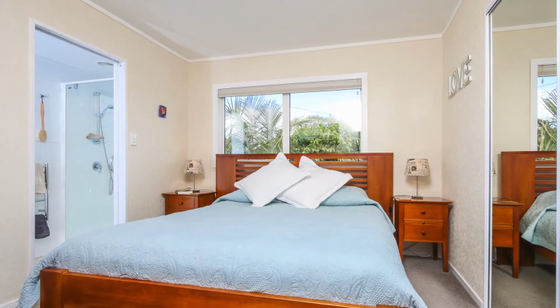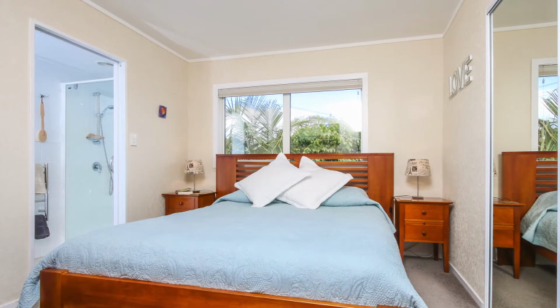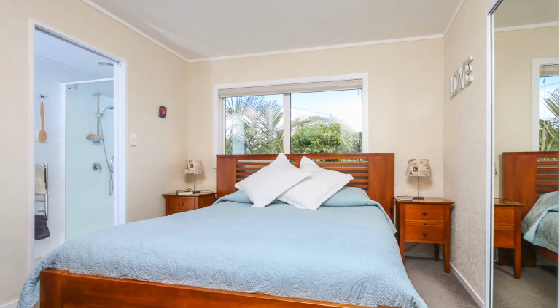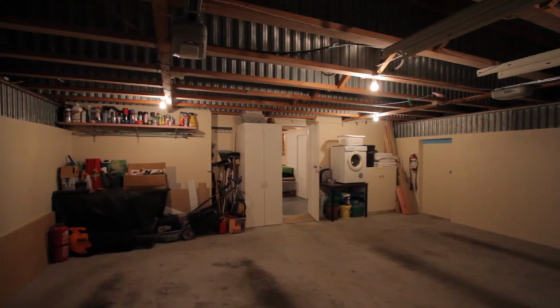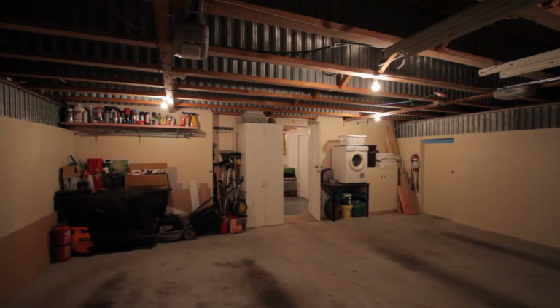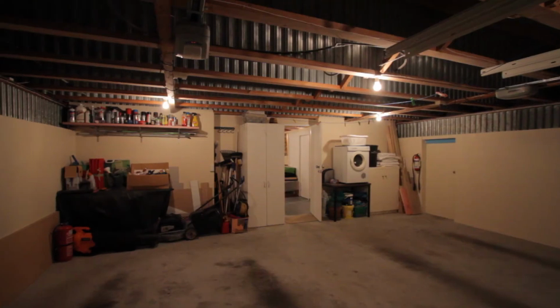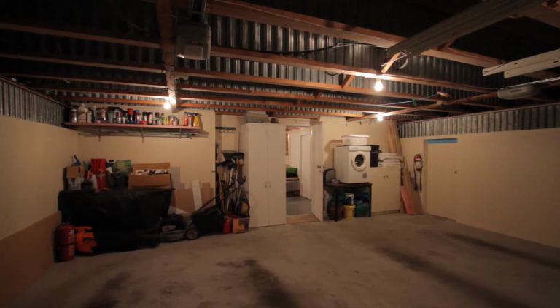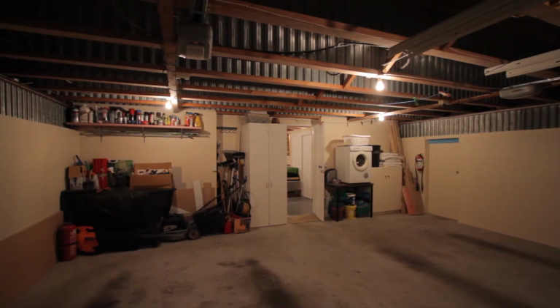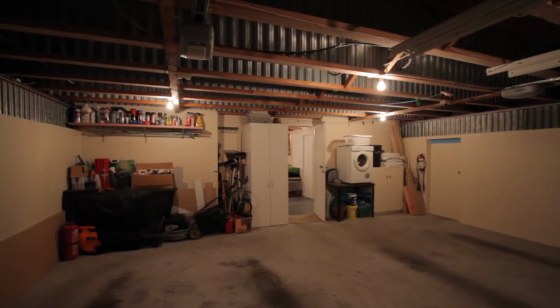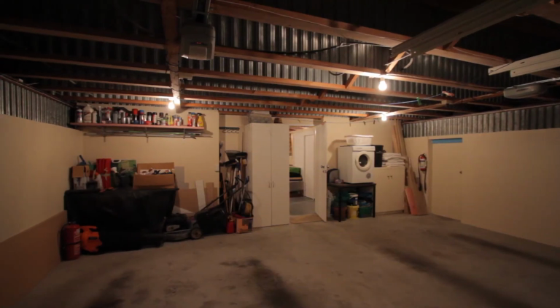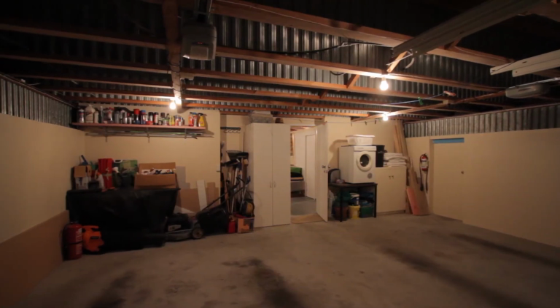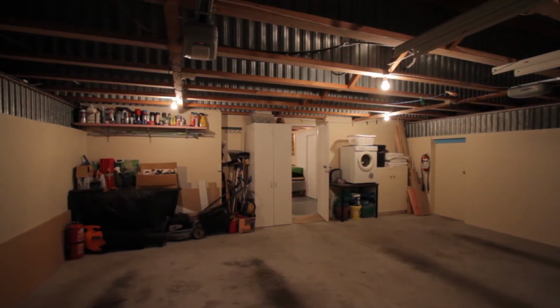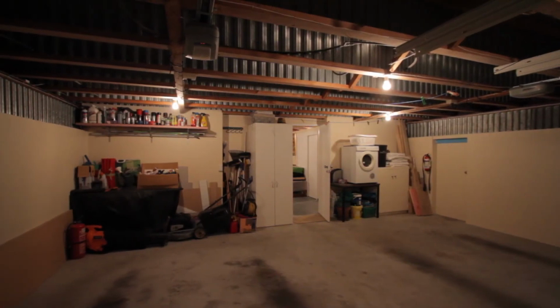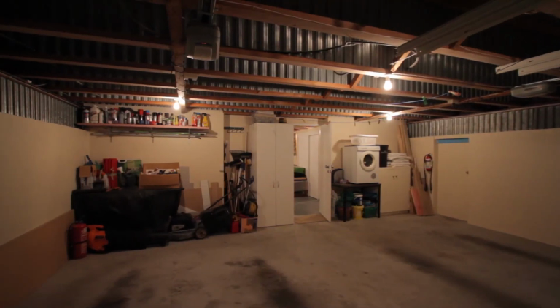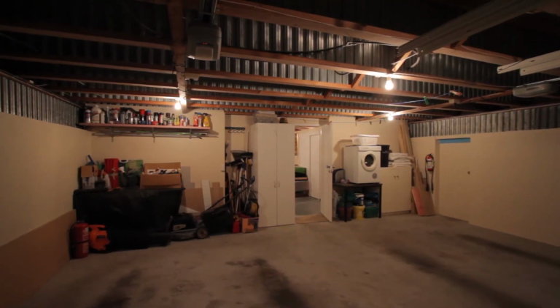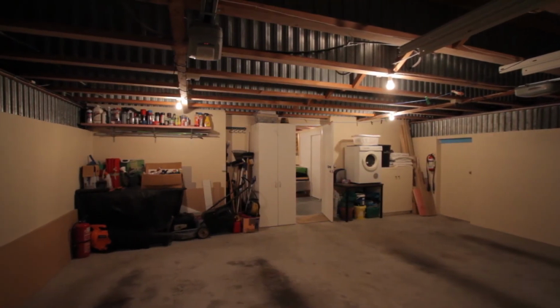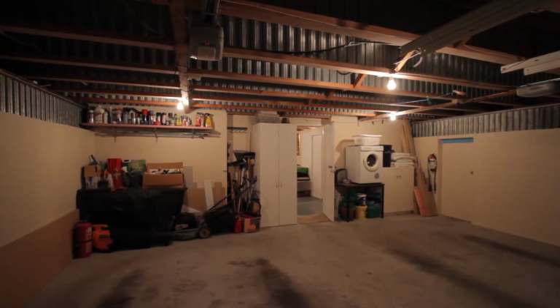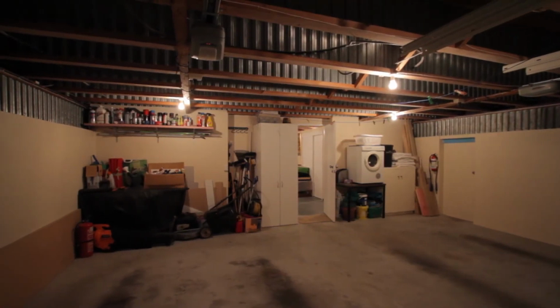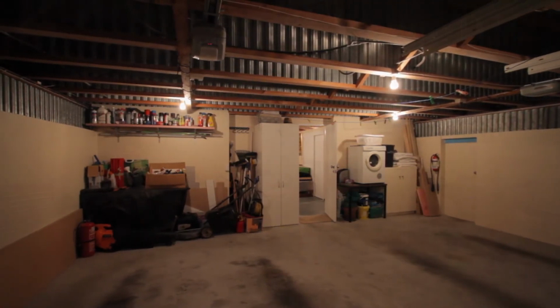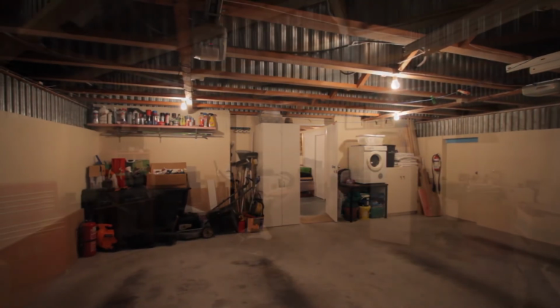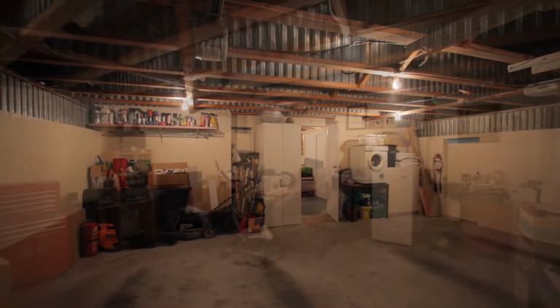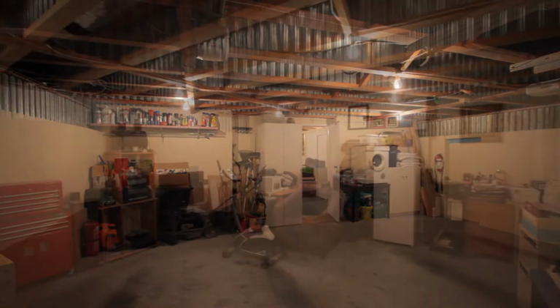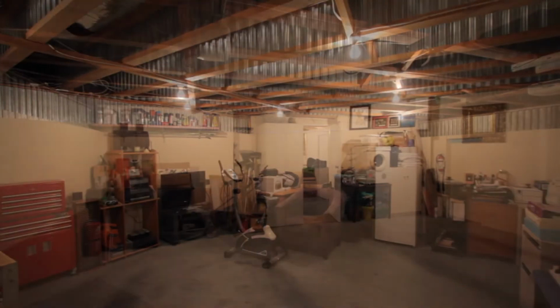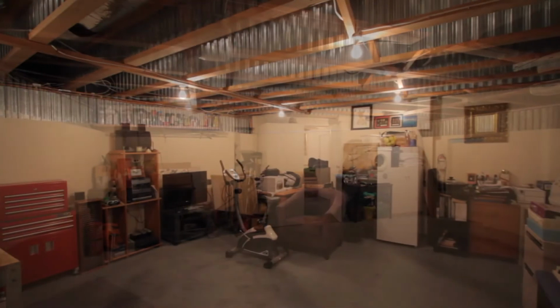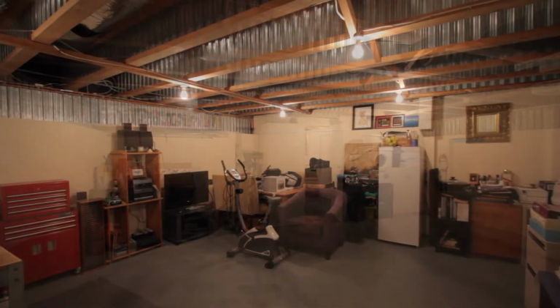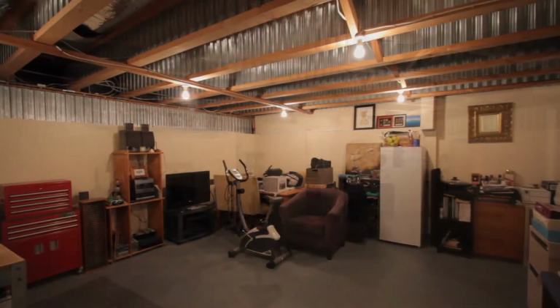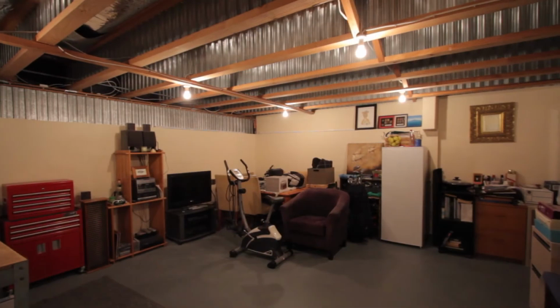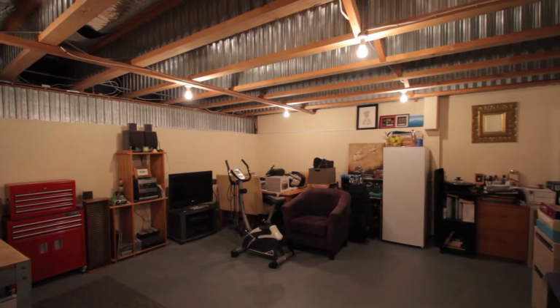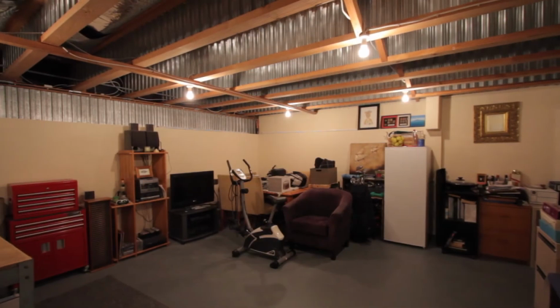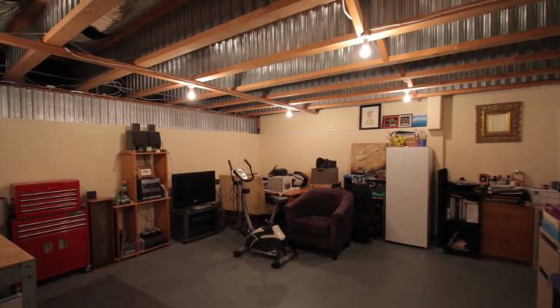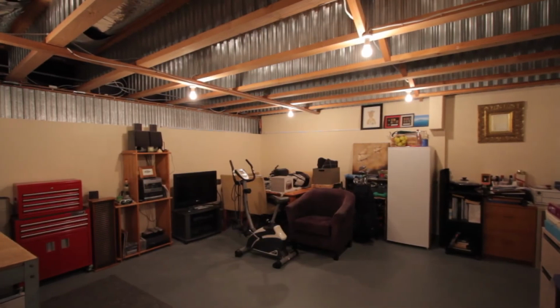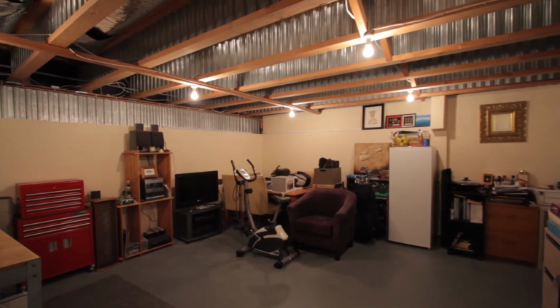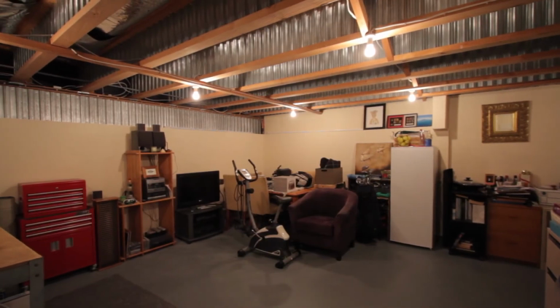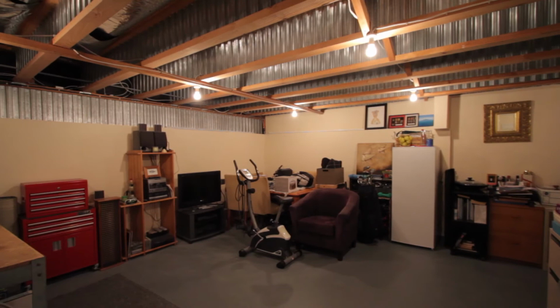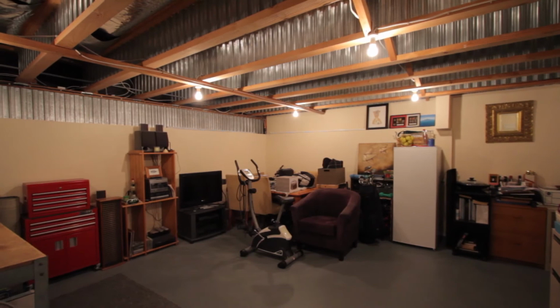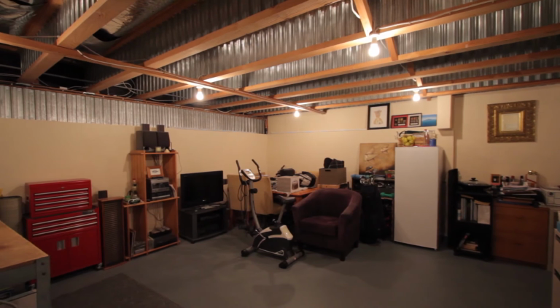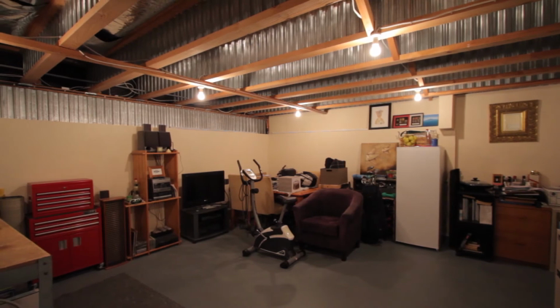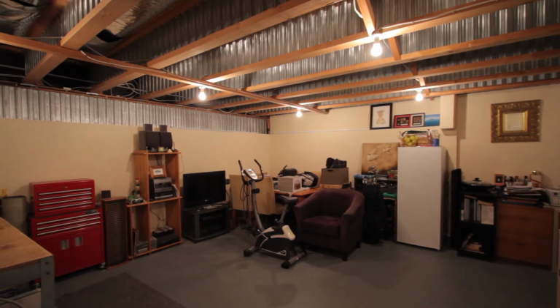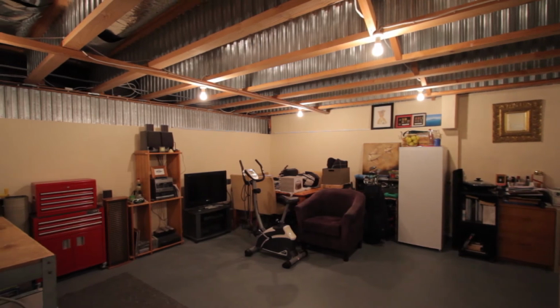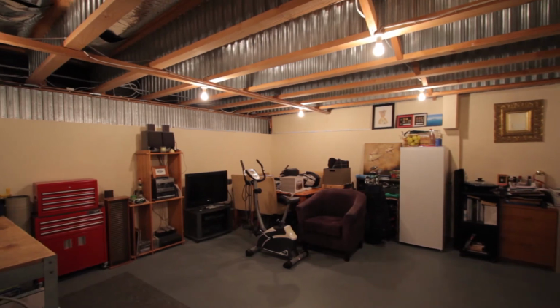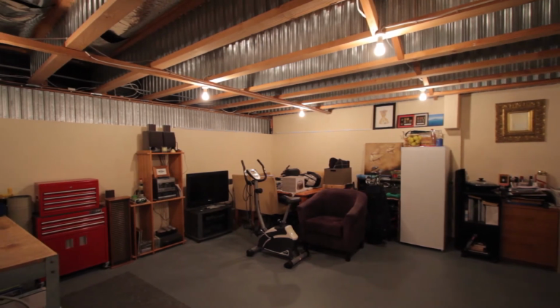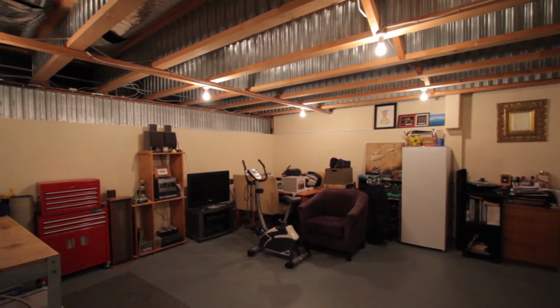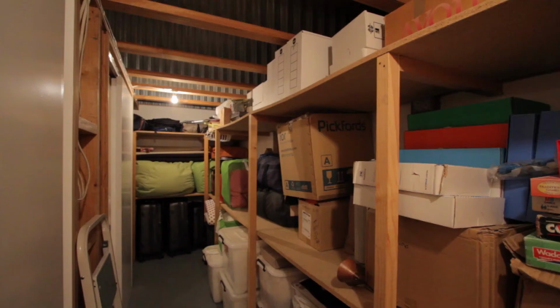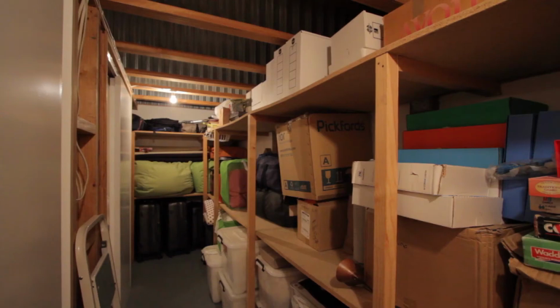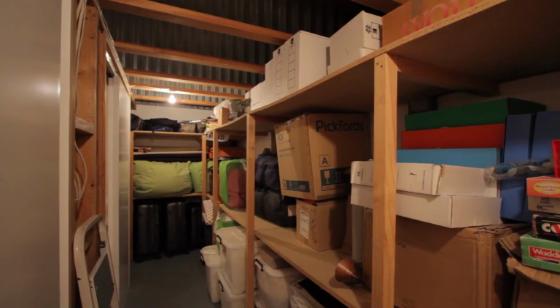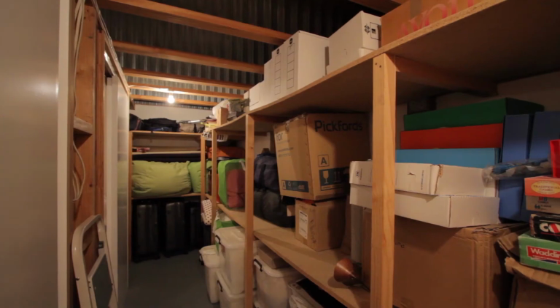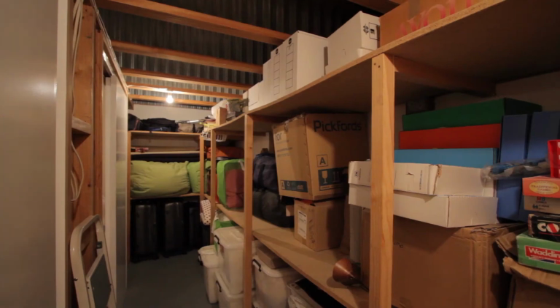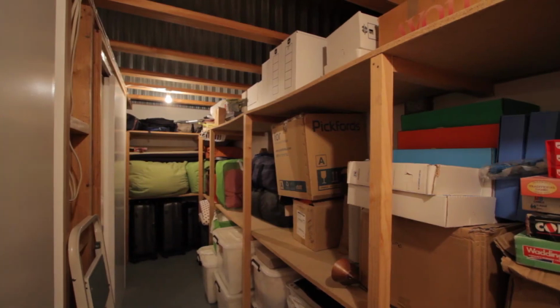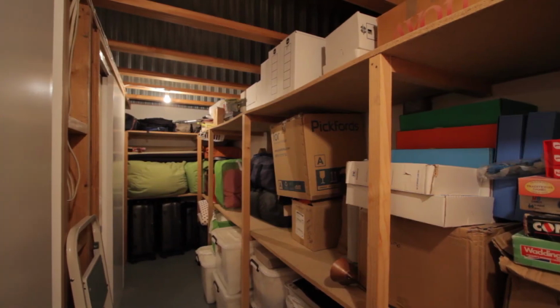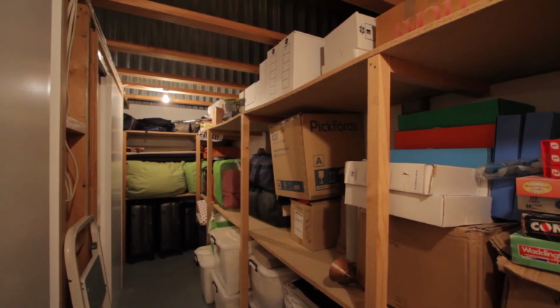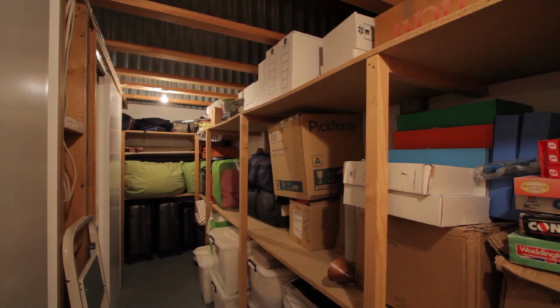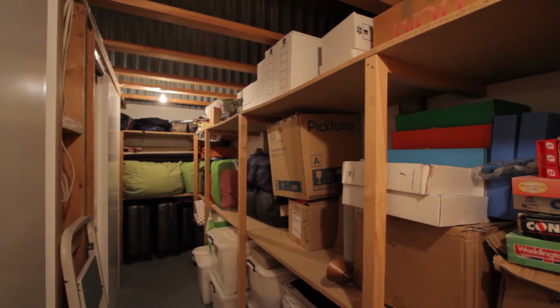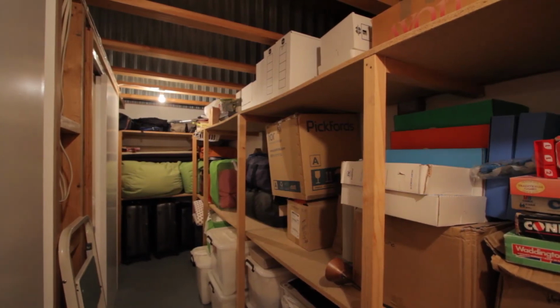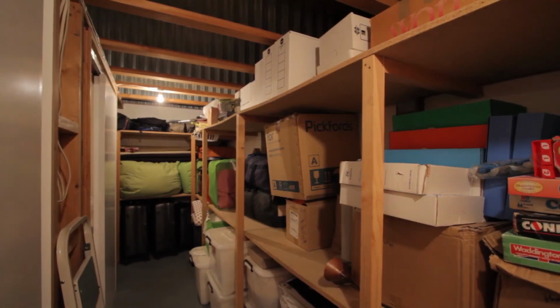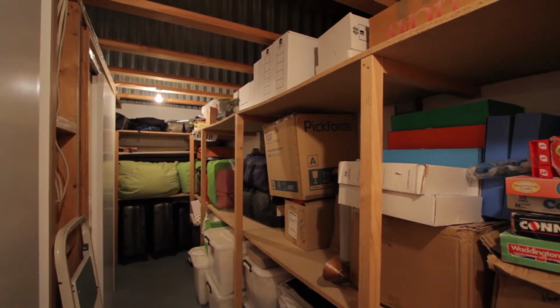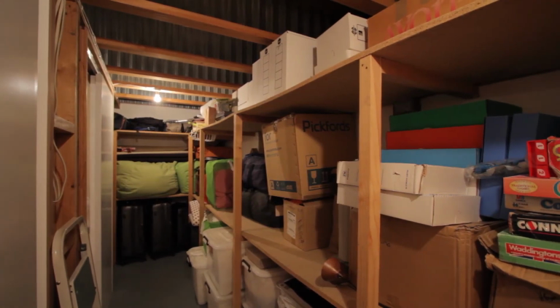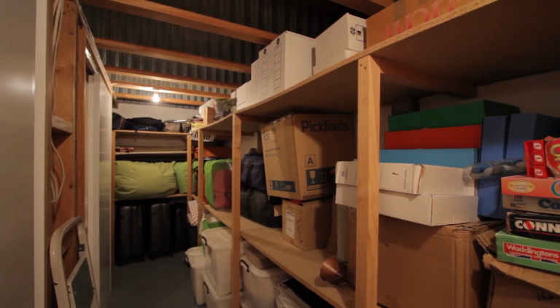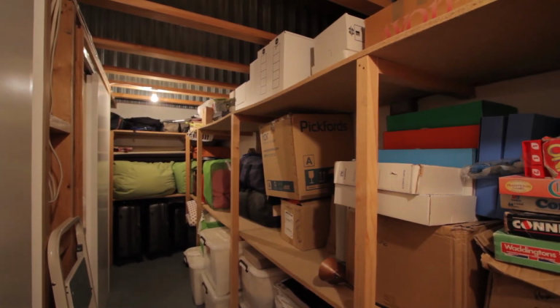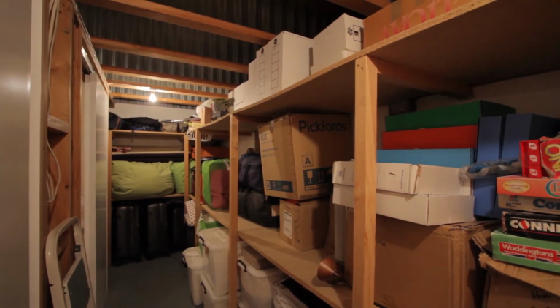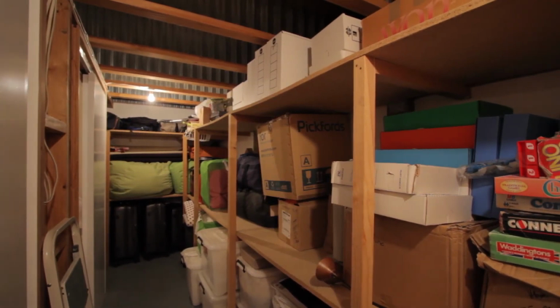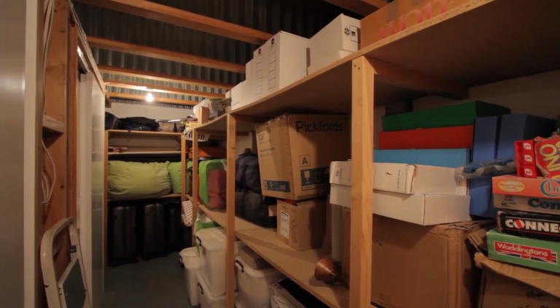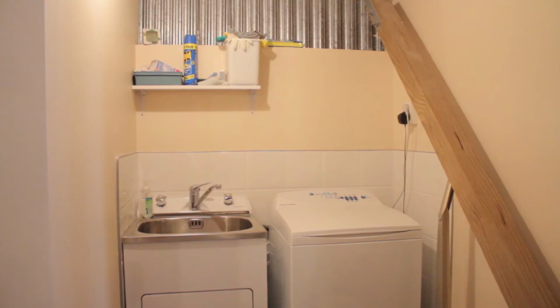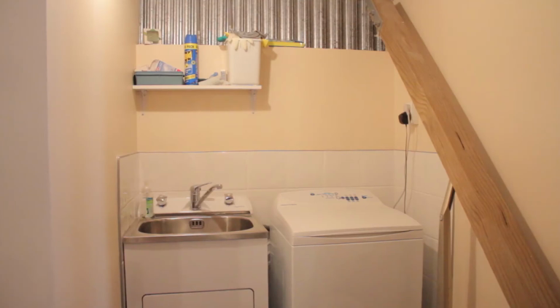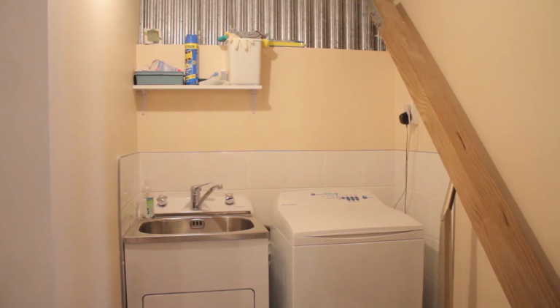Featuring a double garage and a massive man zone or play area with ample storage, walk-in cupboards, and an additional laundry area.